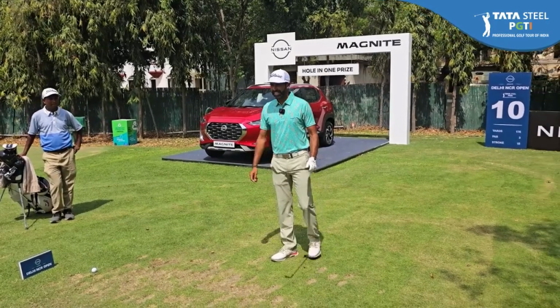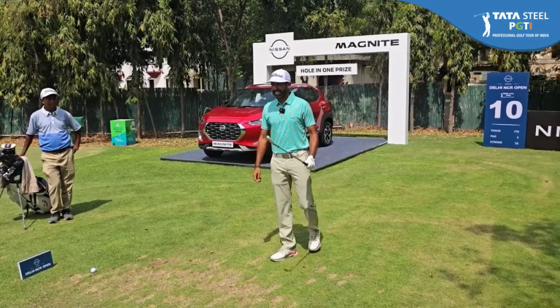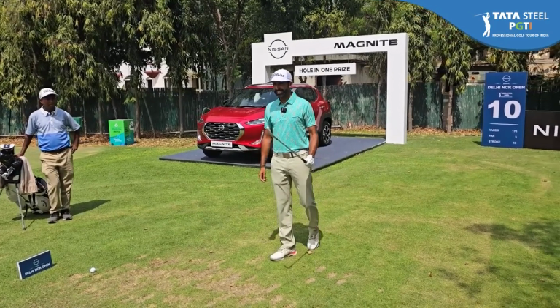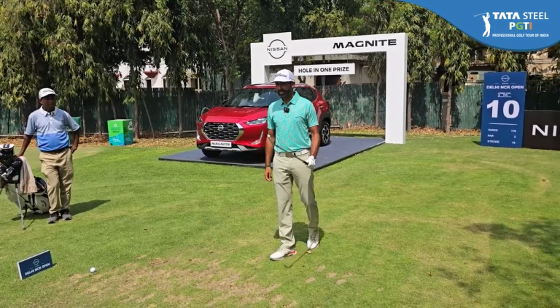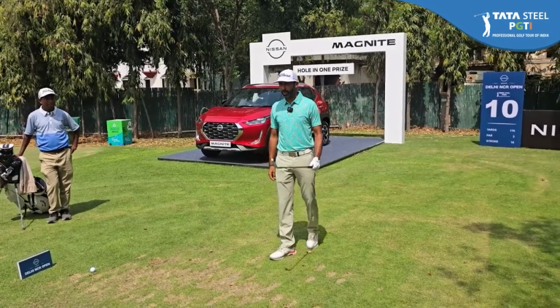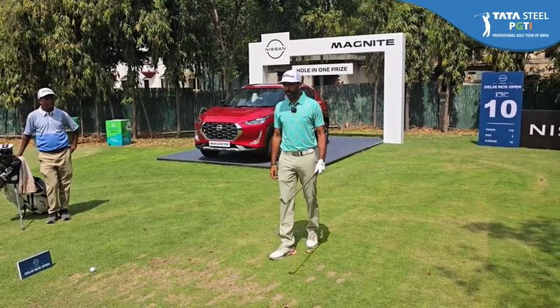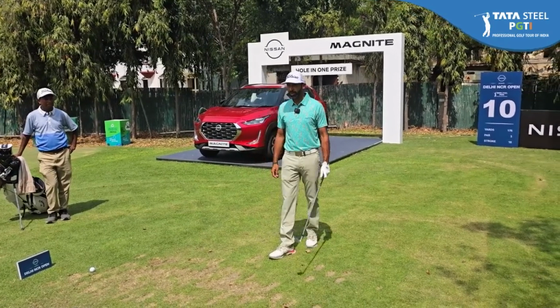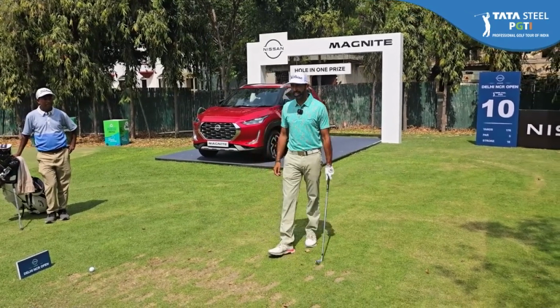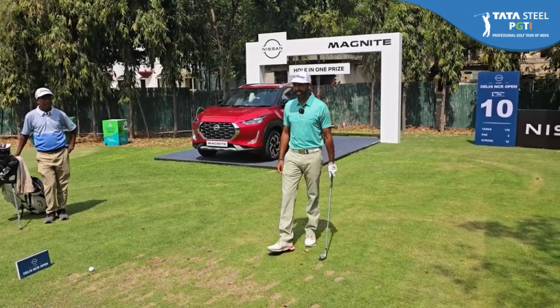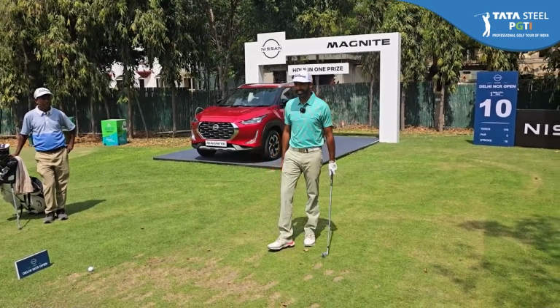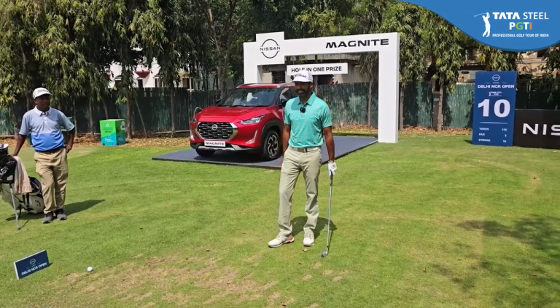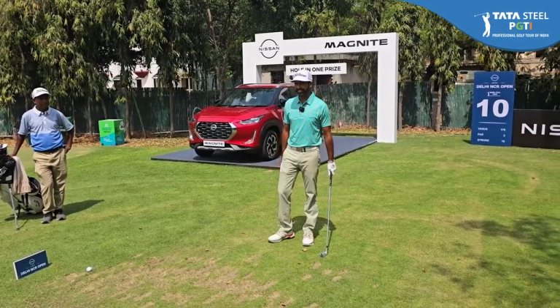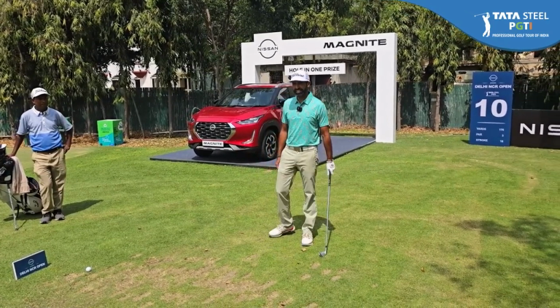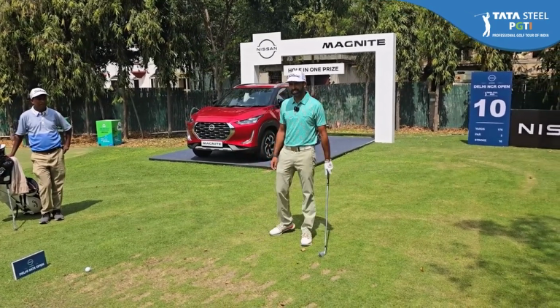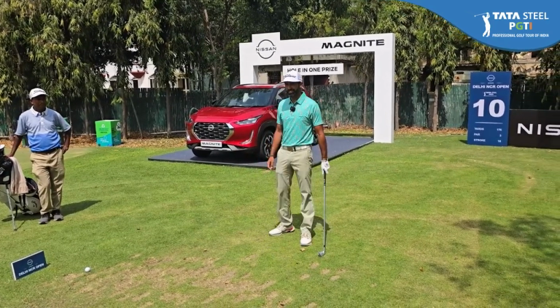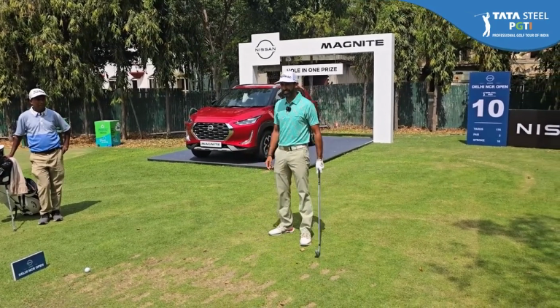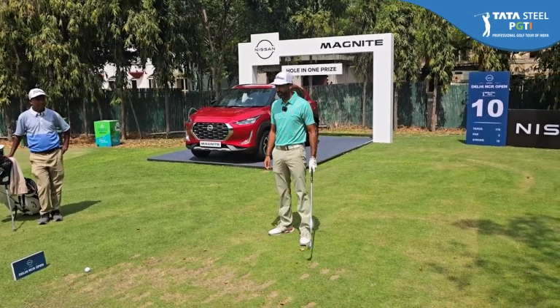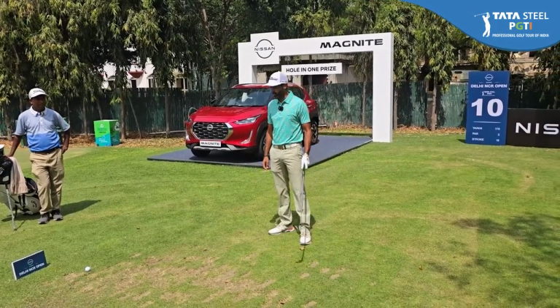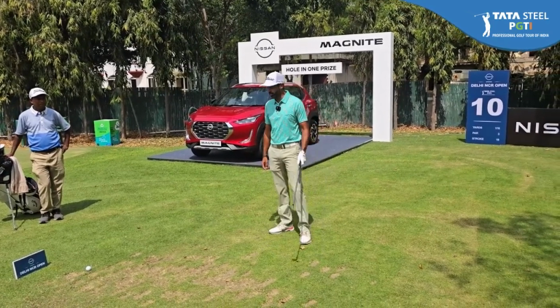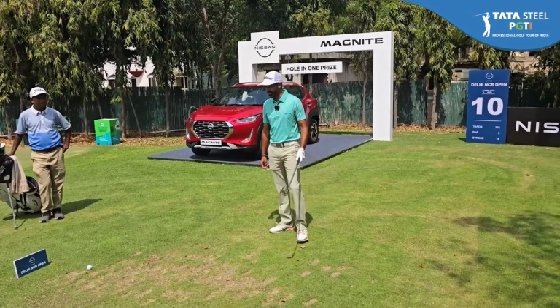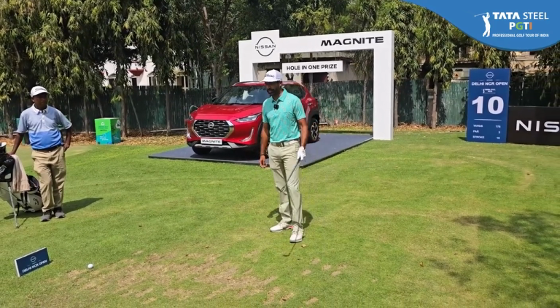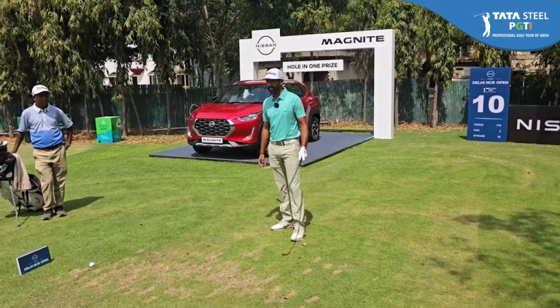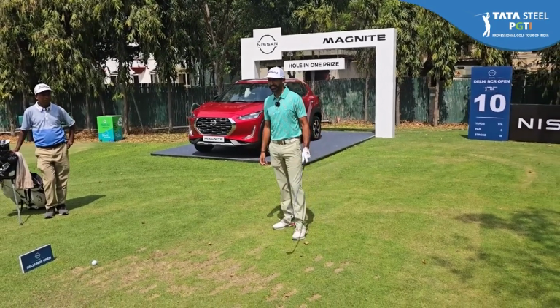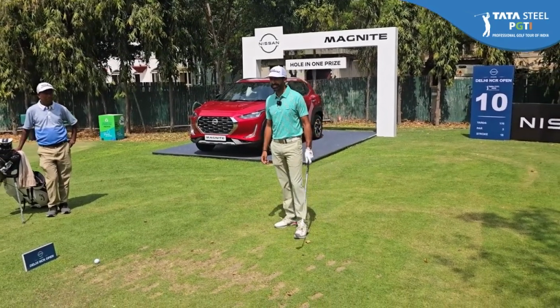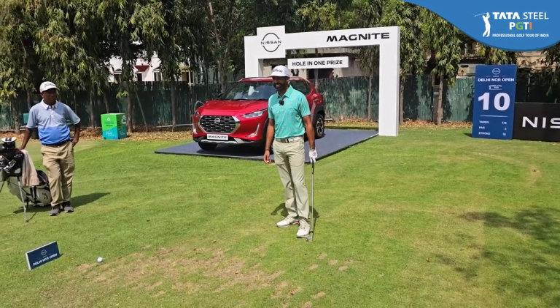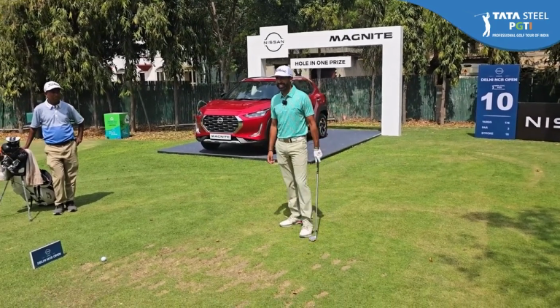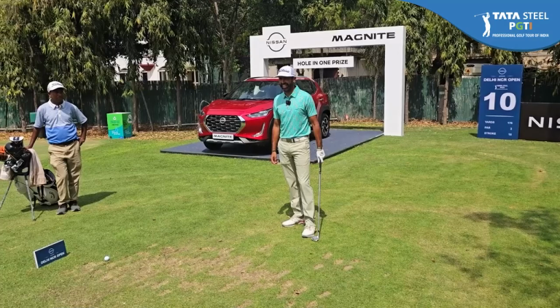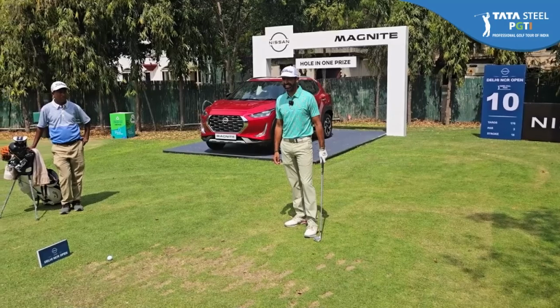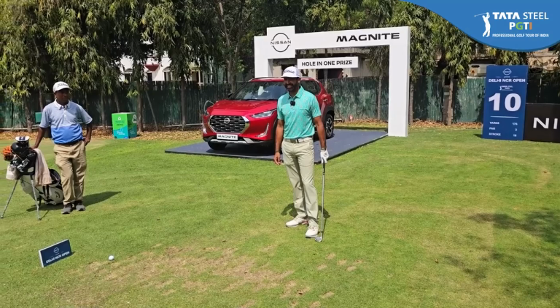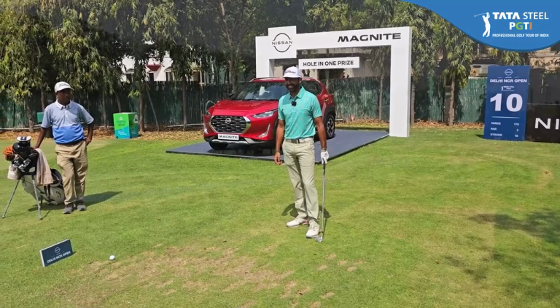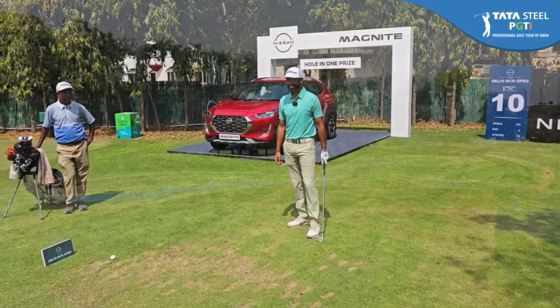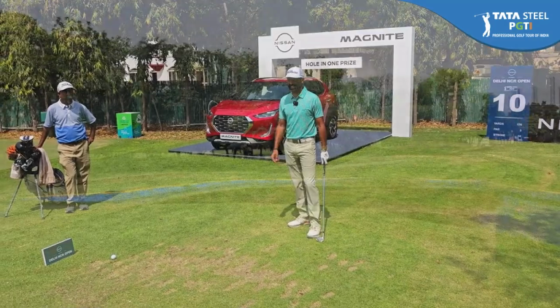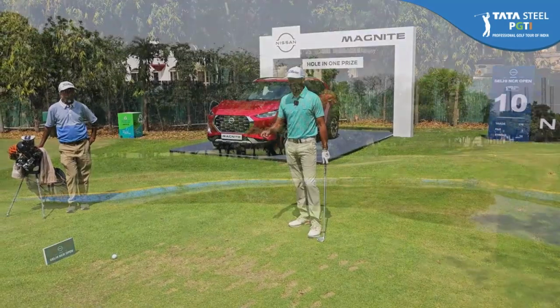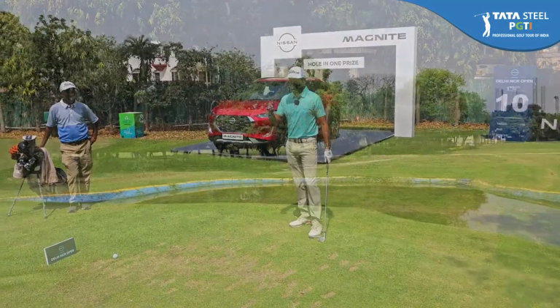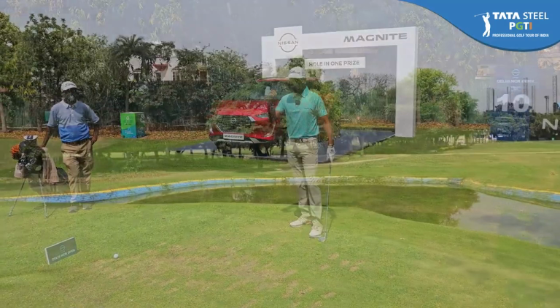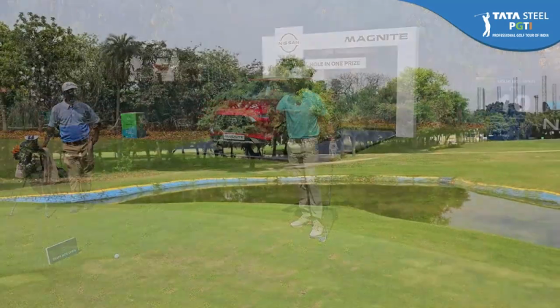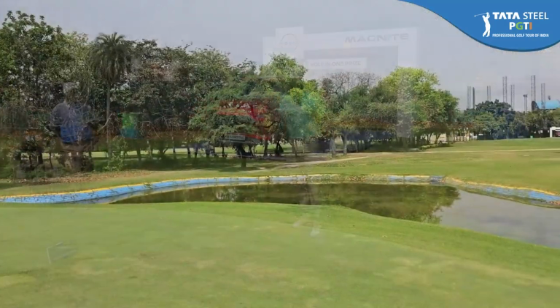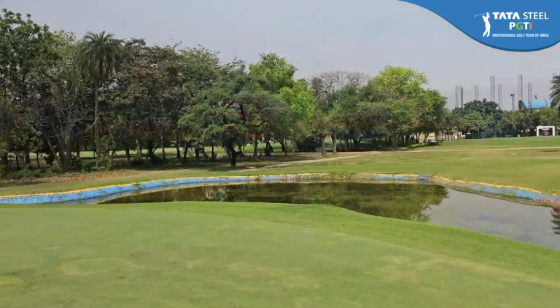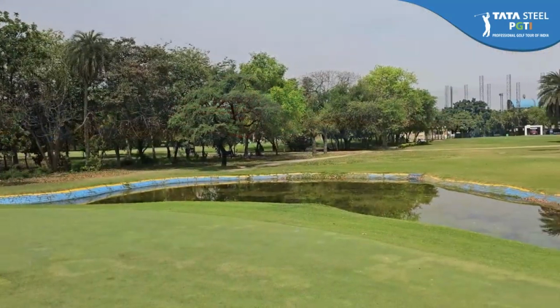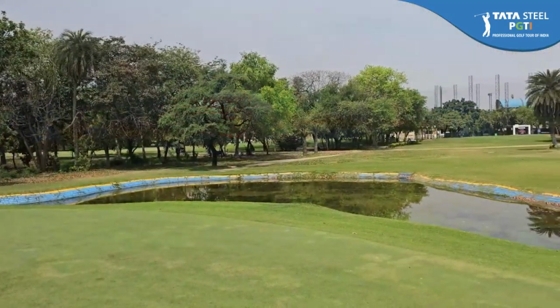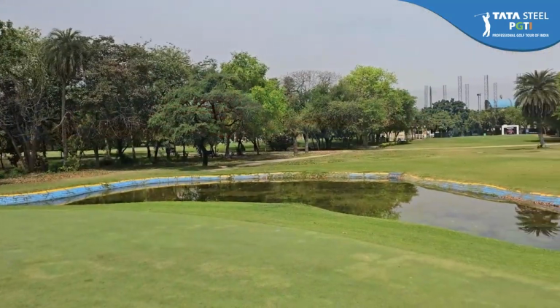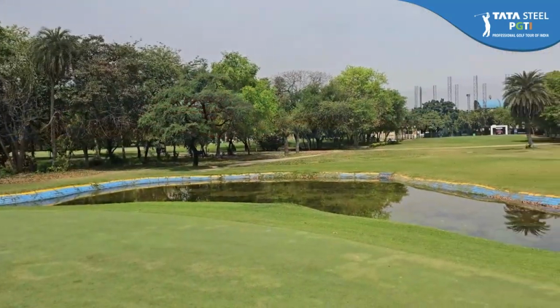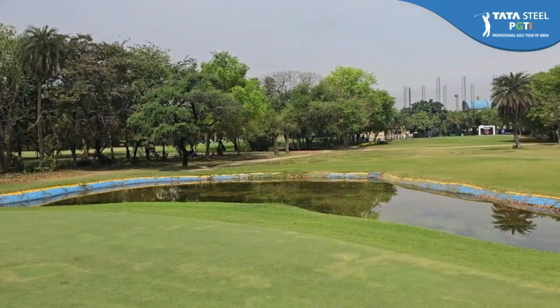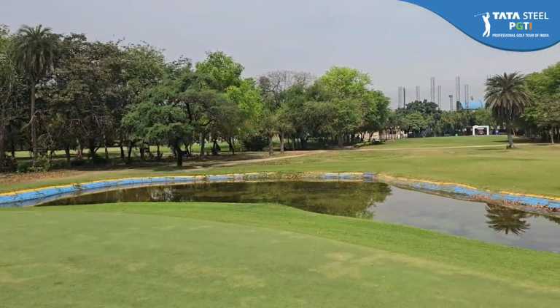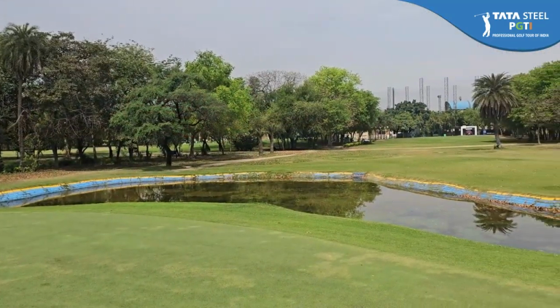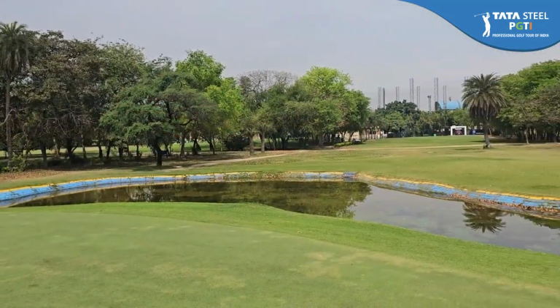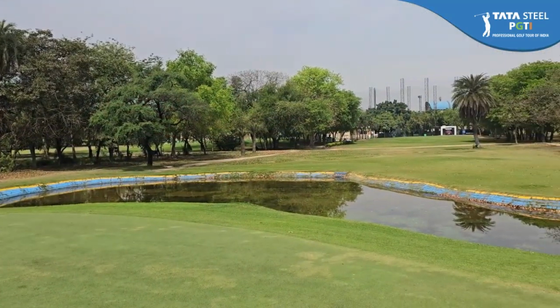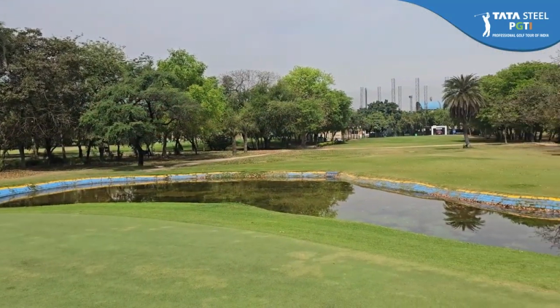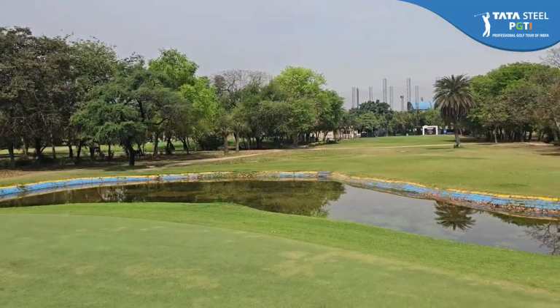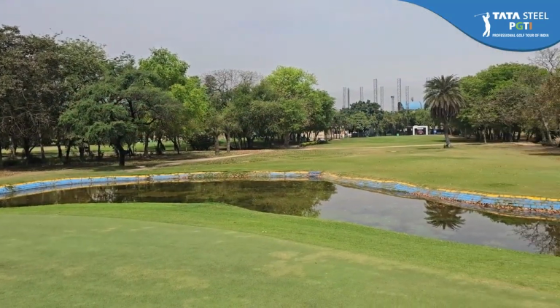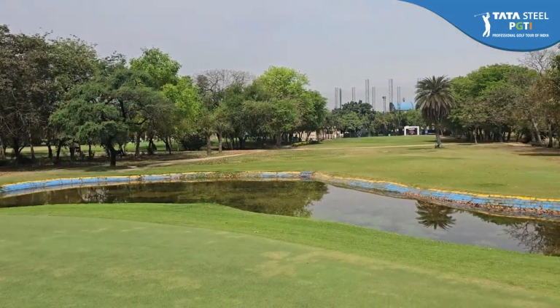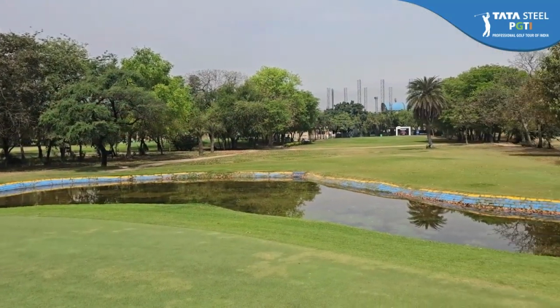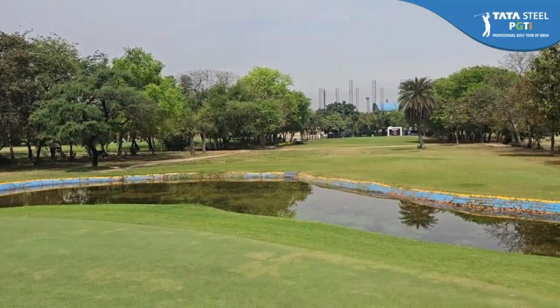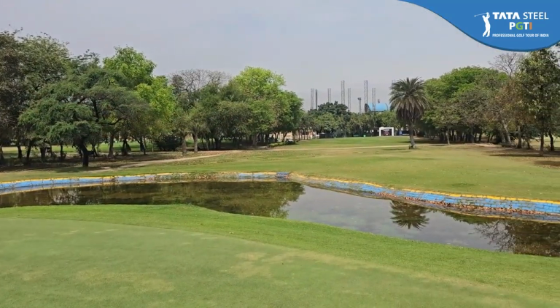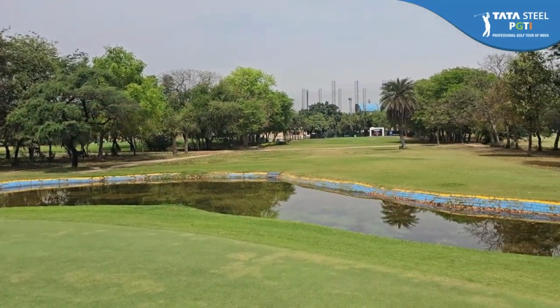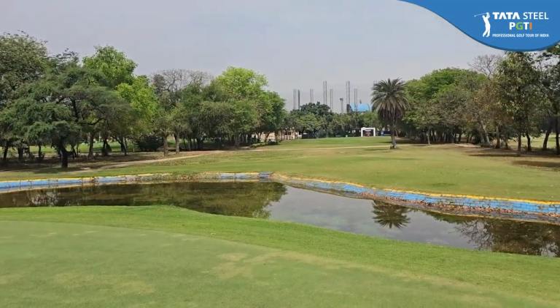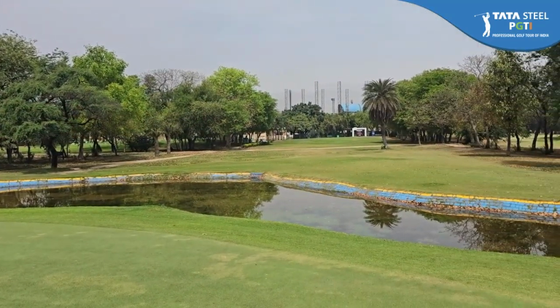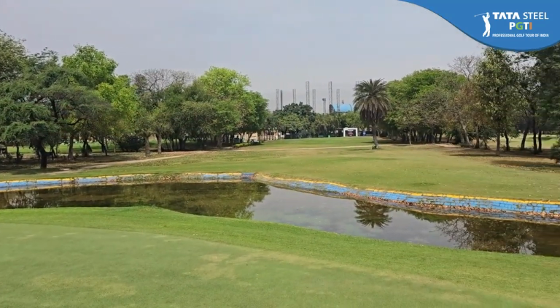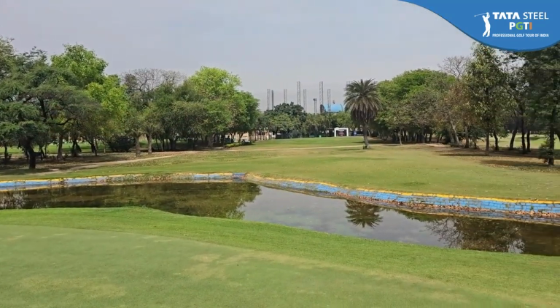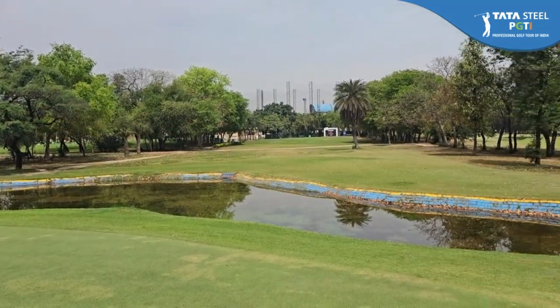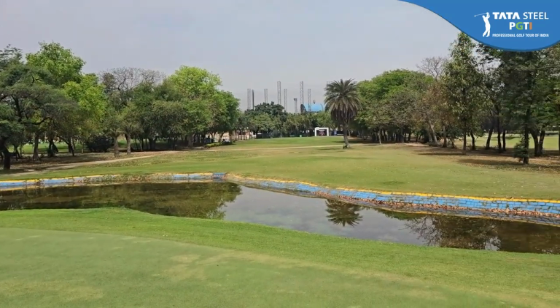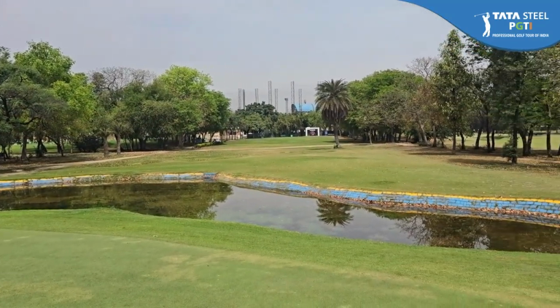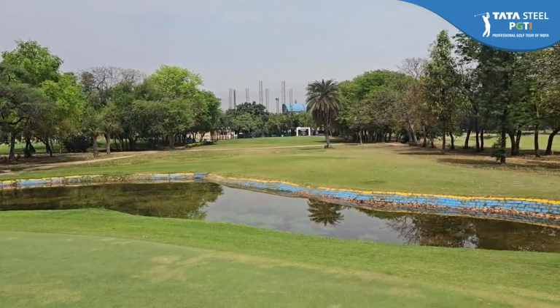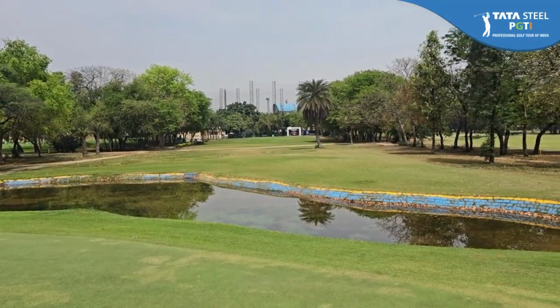This hole is a very interesting hole because it has a very big water feature right before the green and OB behind.